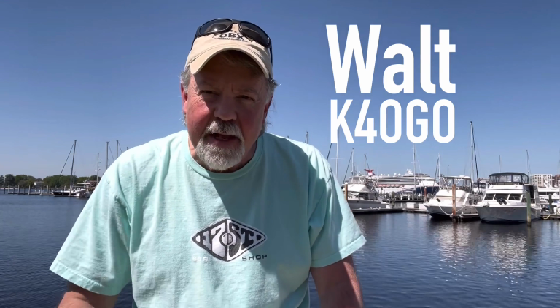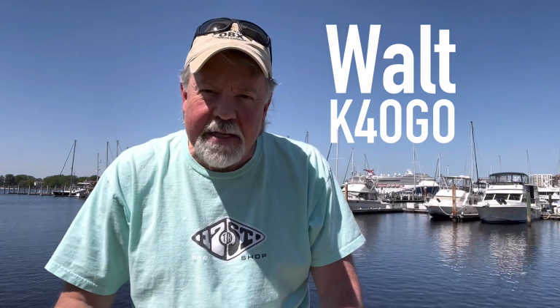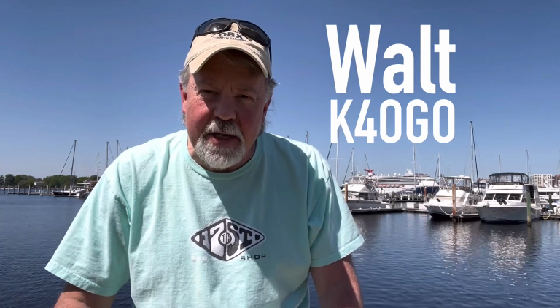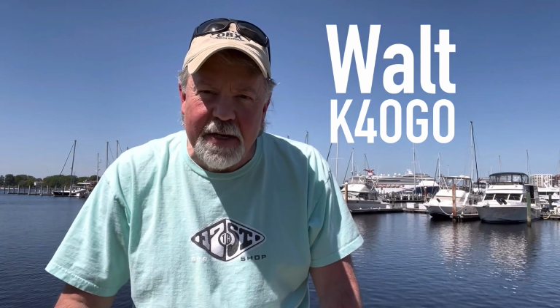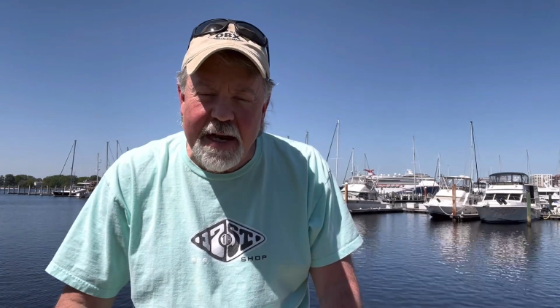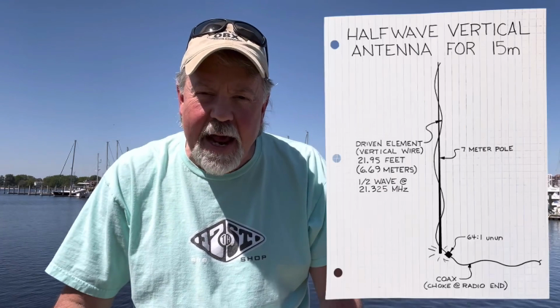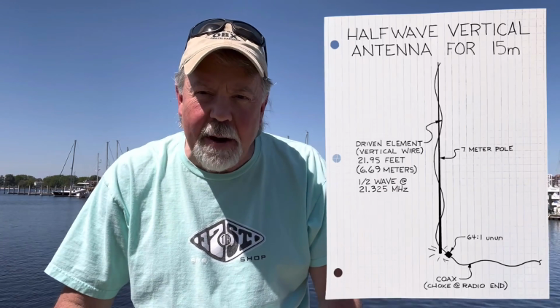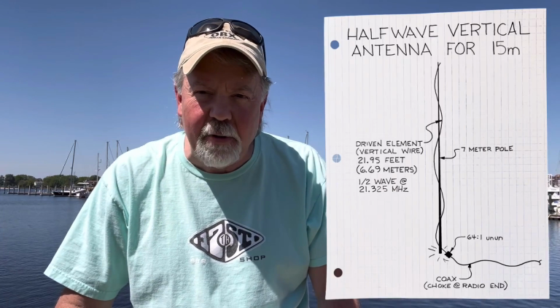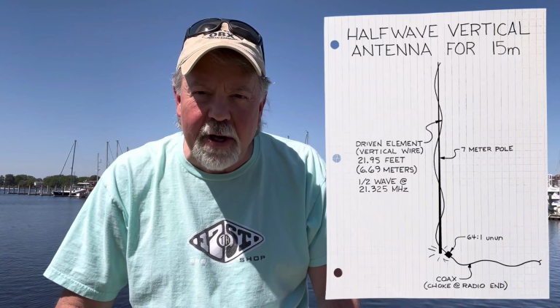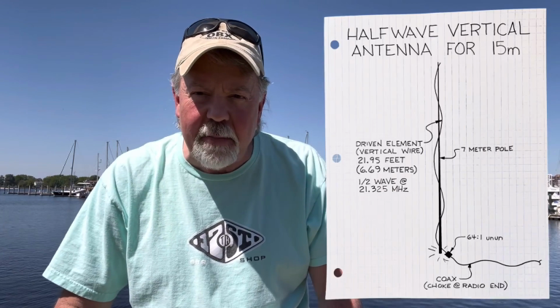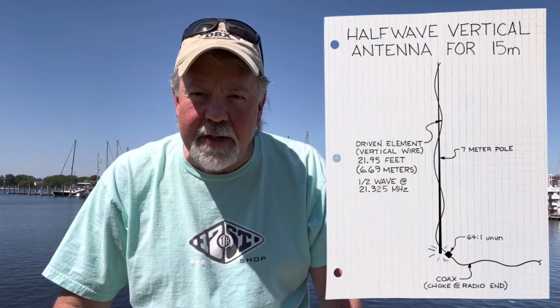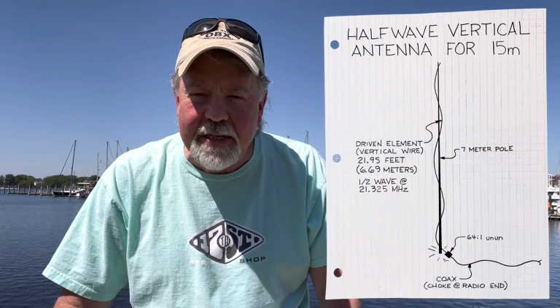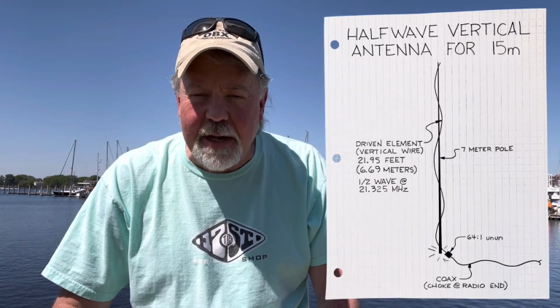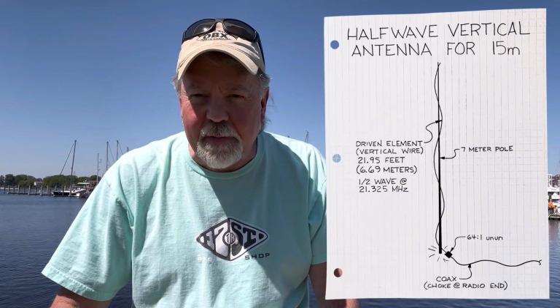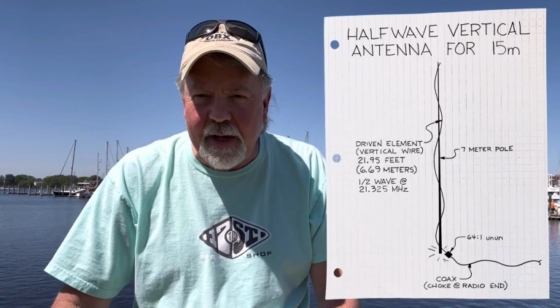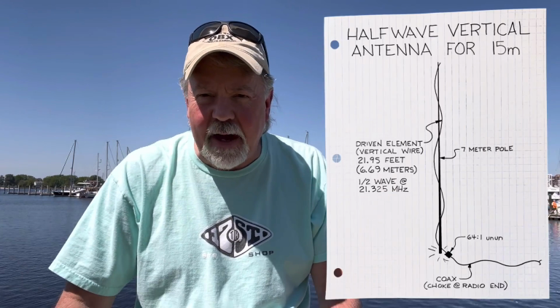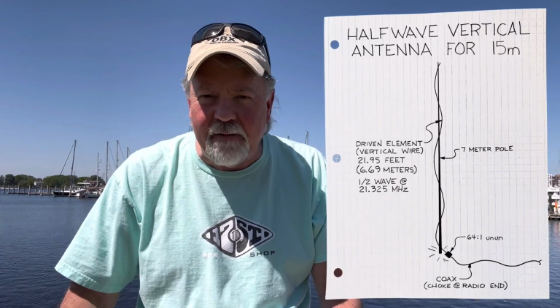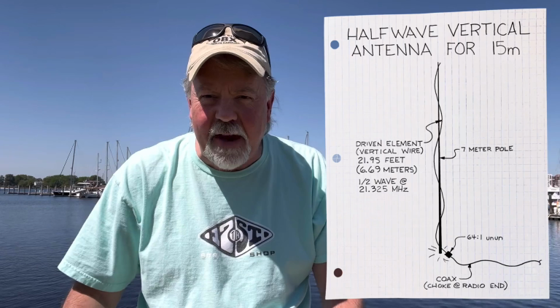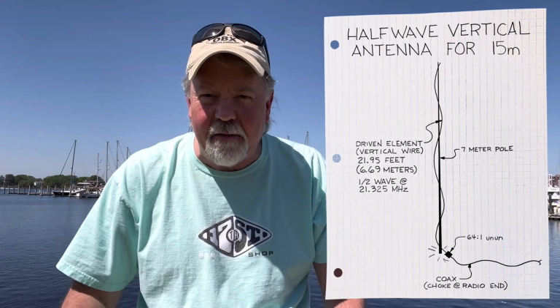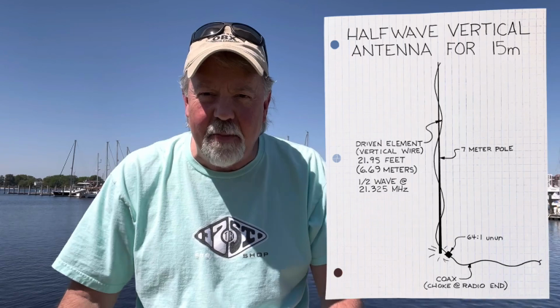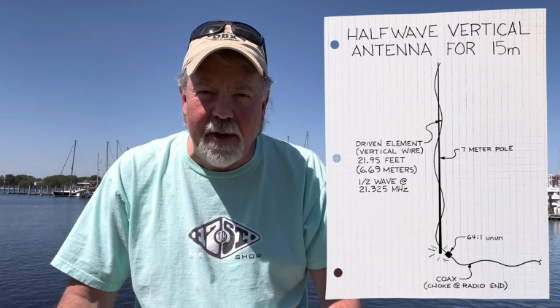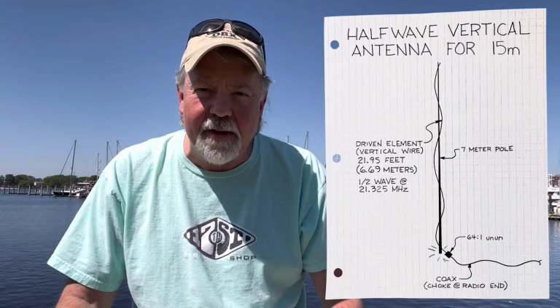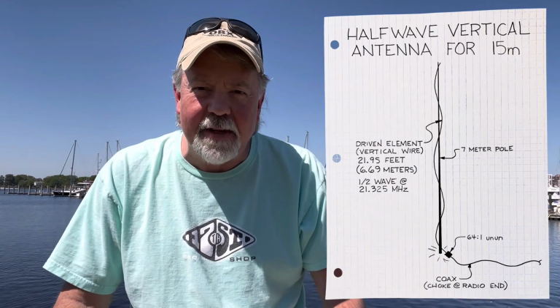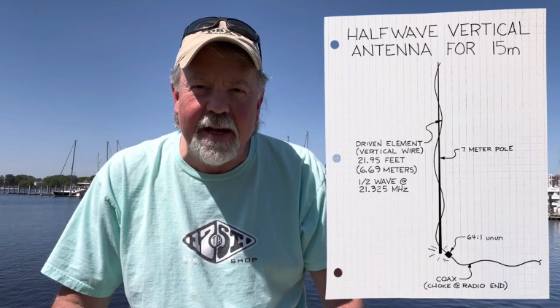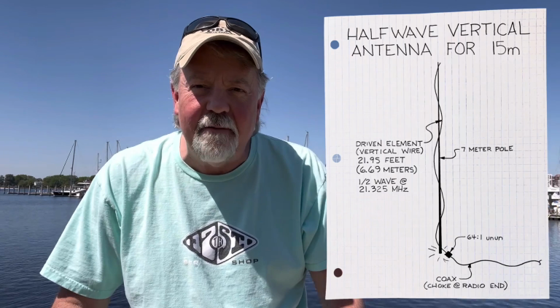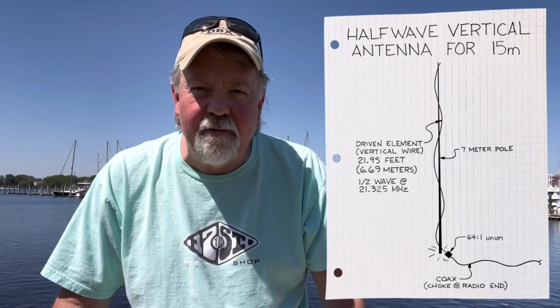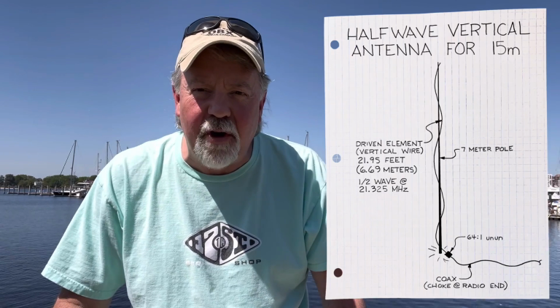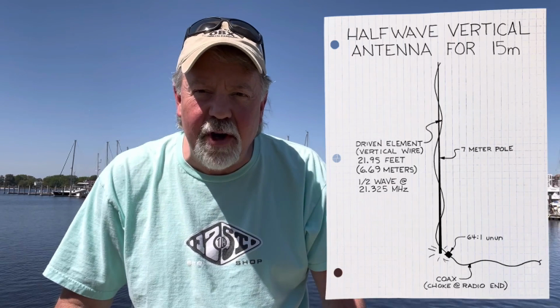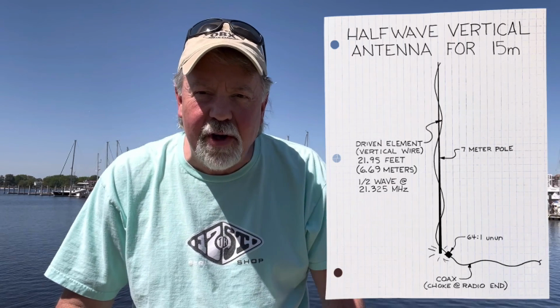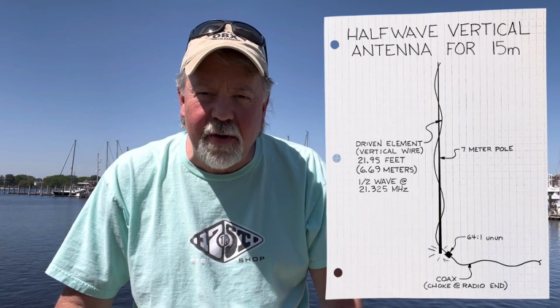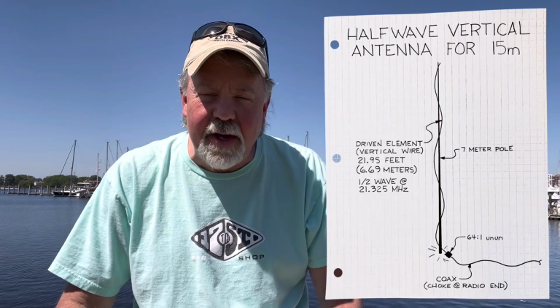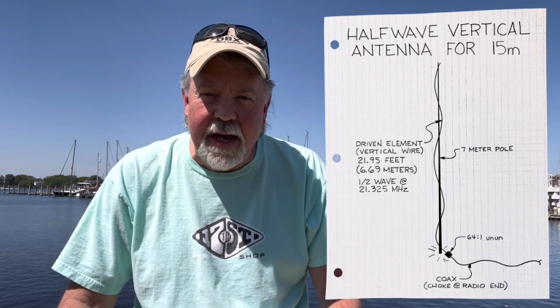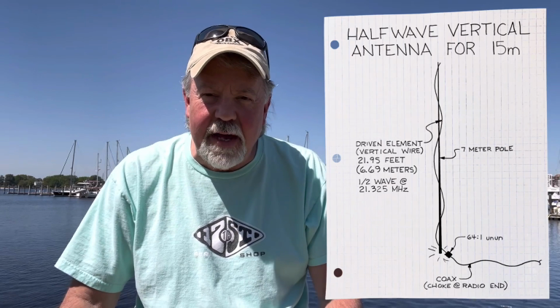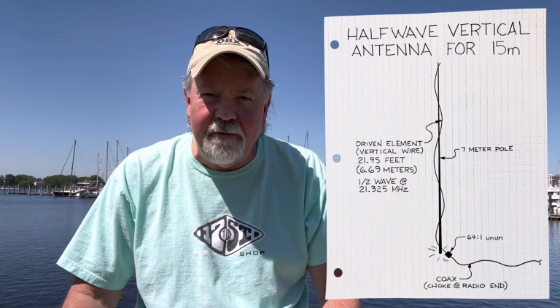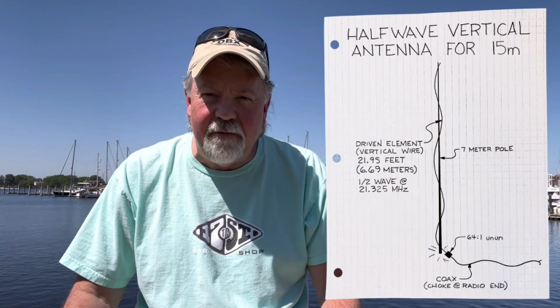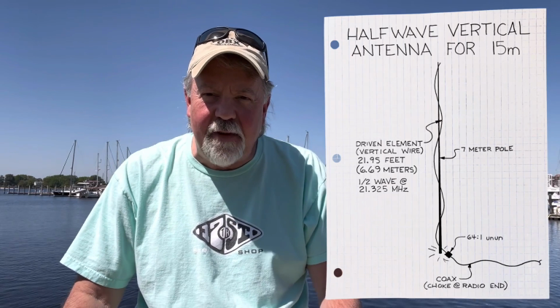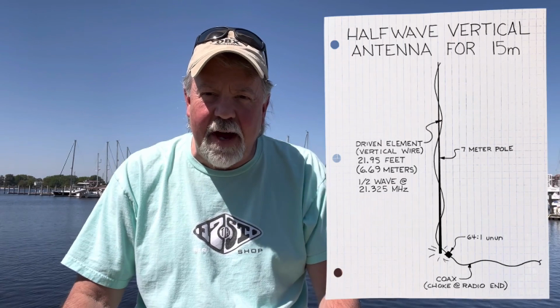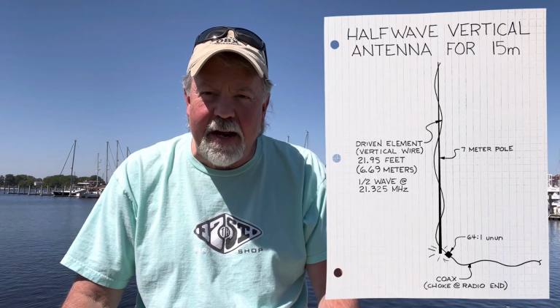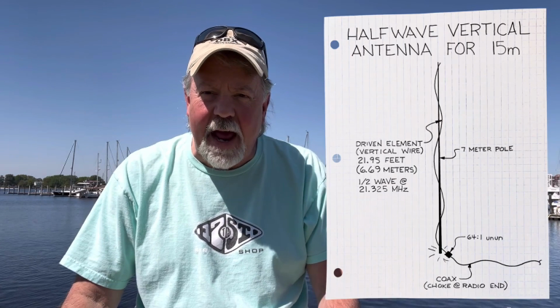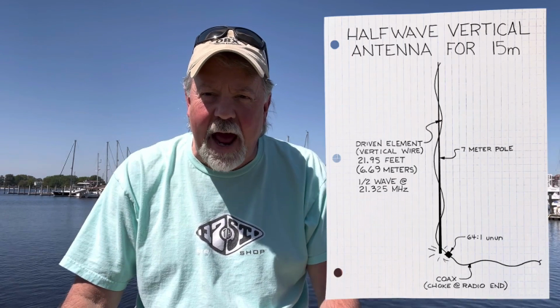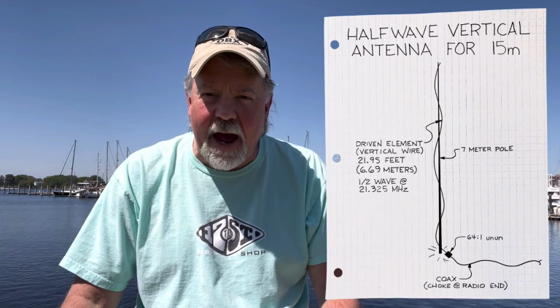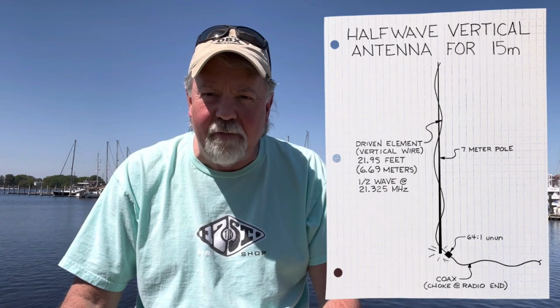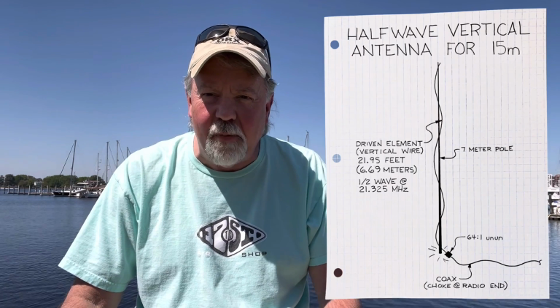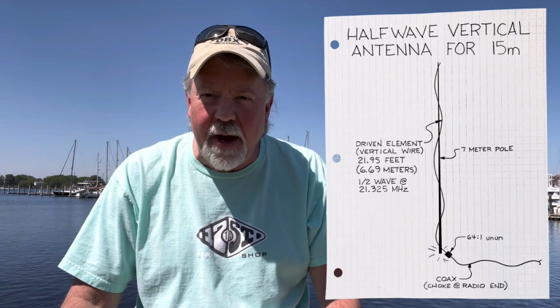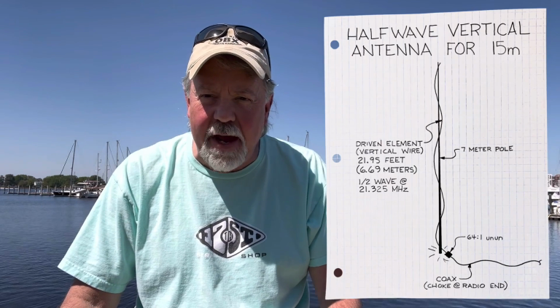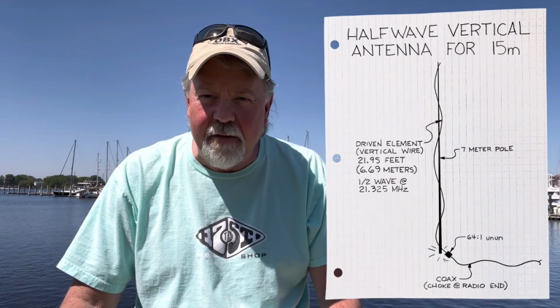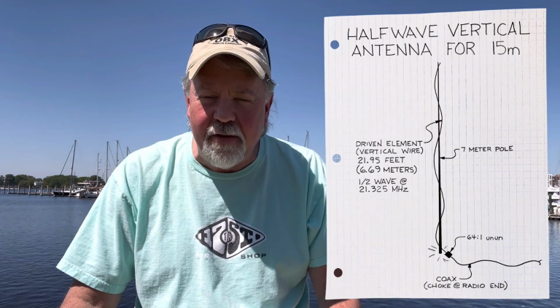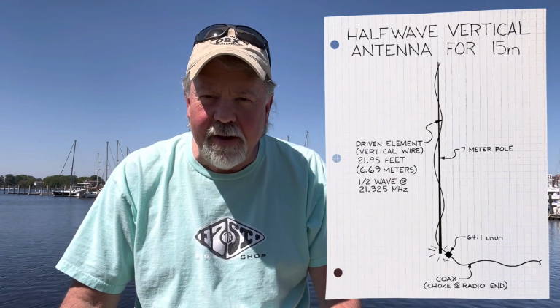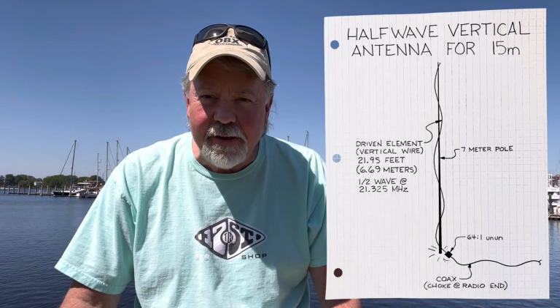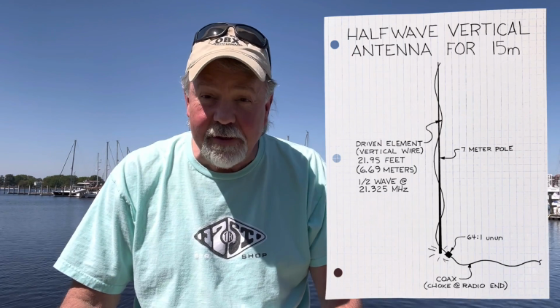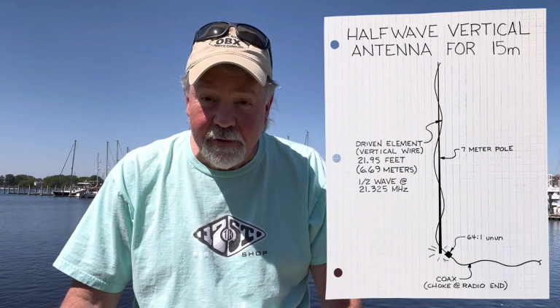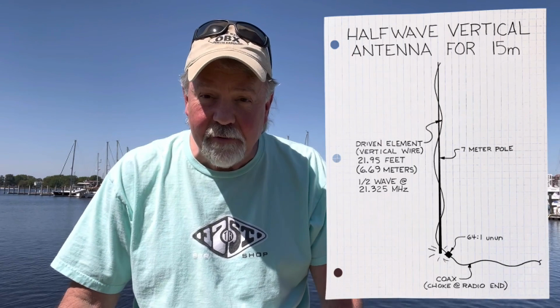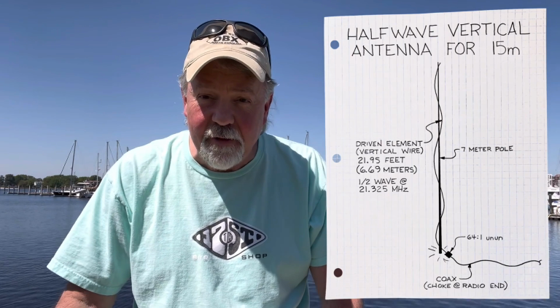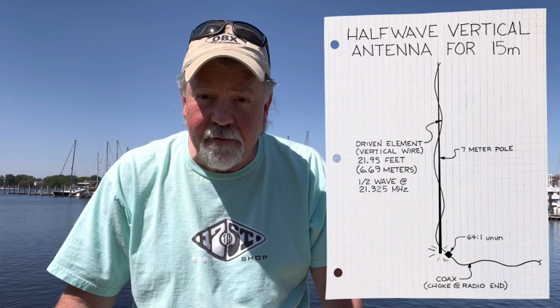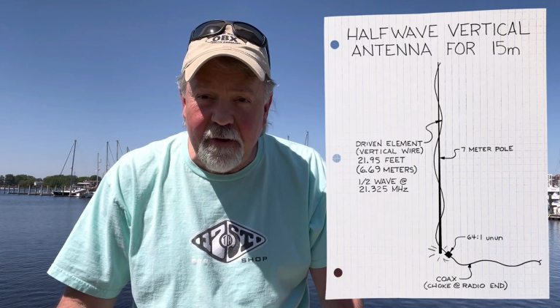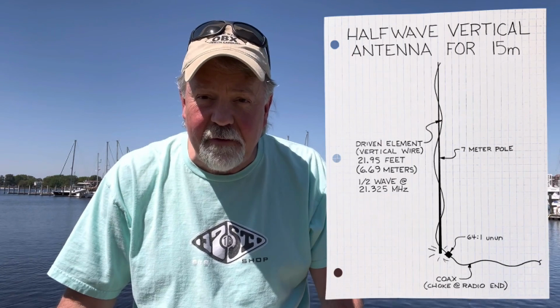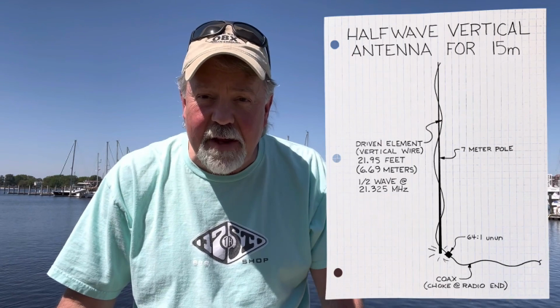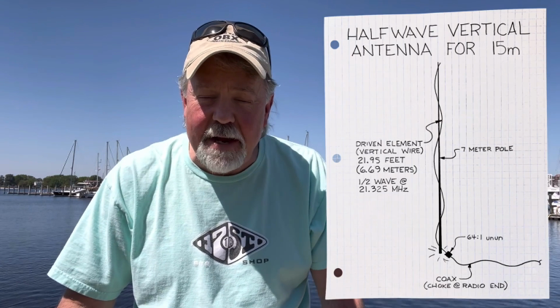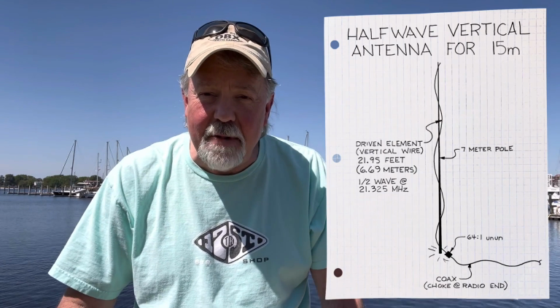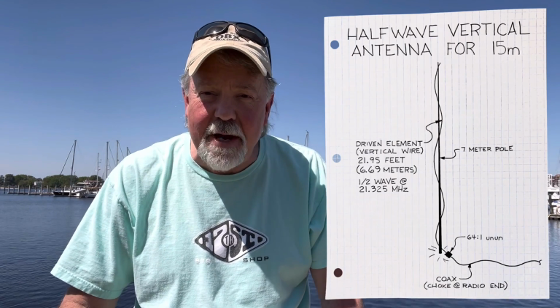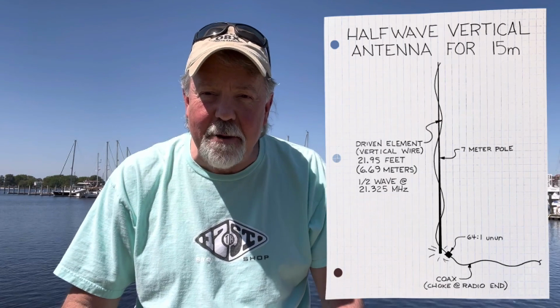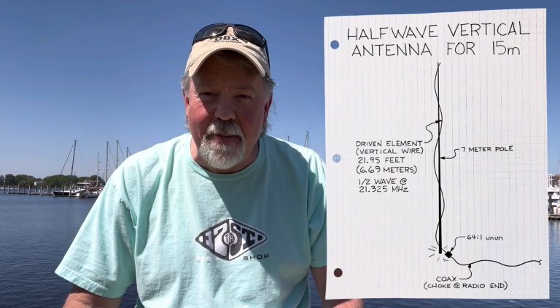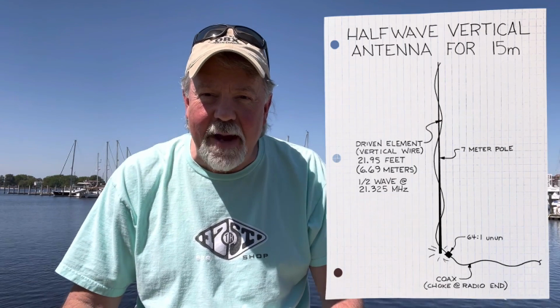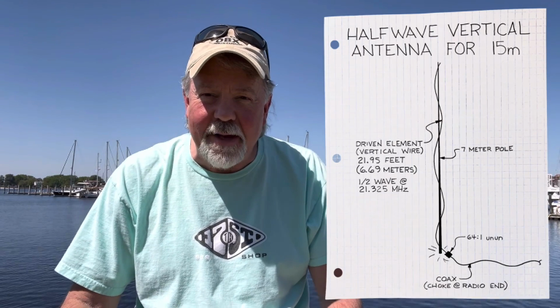So today I'm going to build something I've never built: a vertical end-fed half-wave for the 15-meter band.